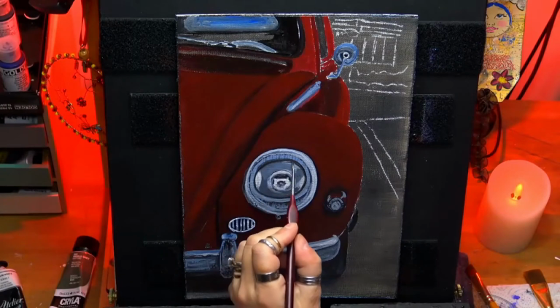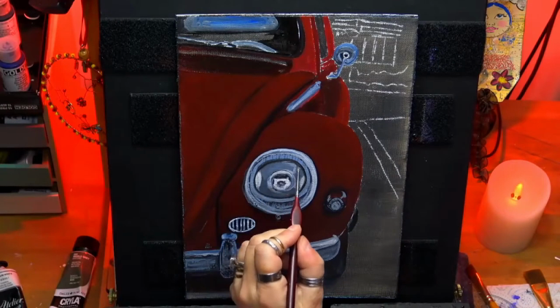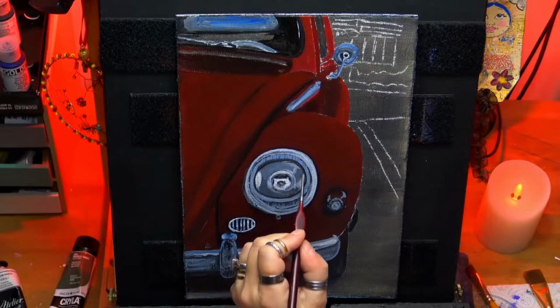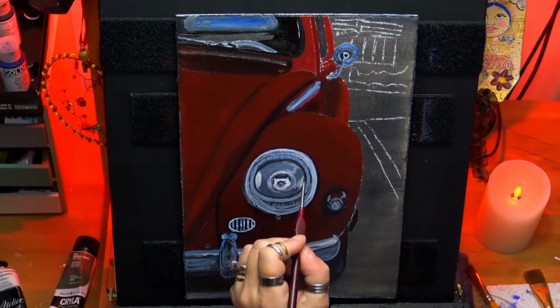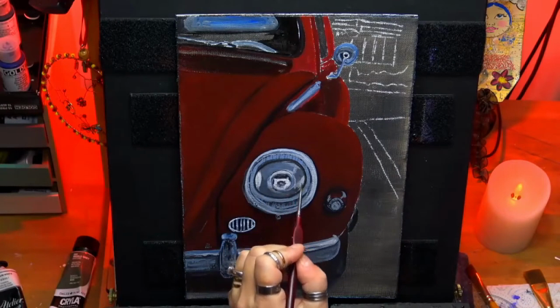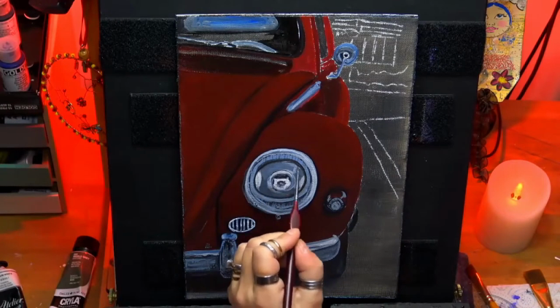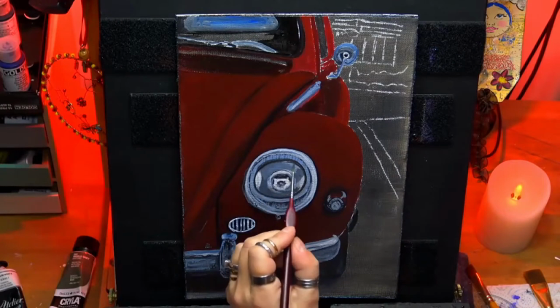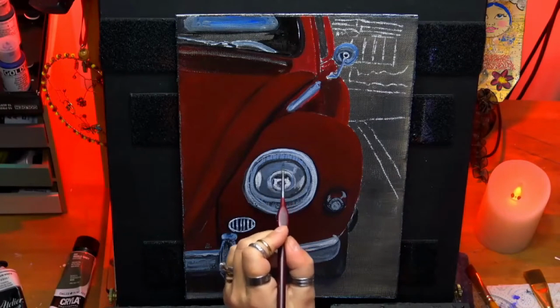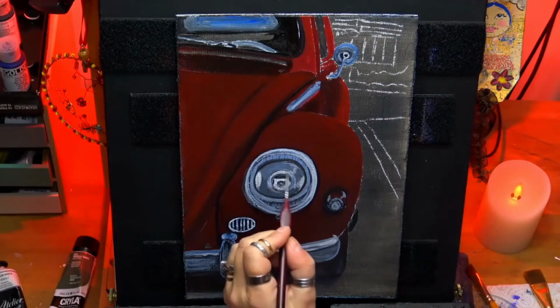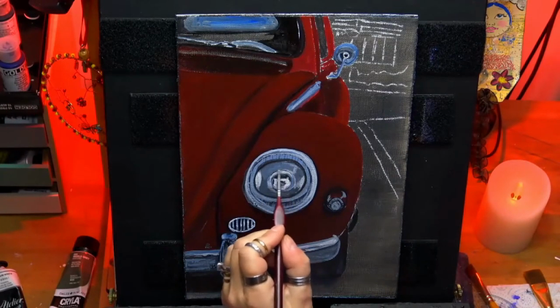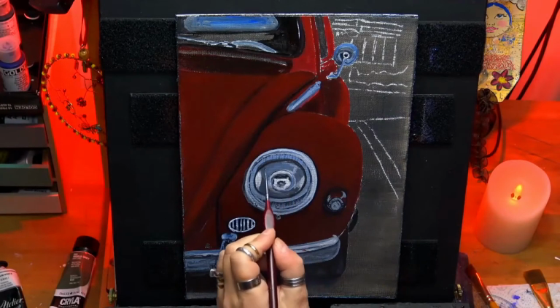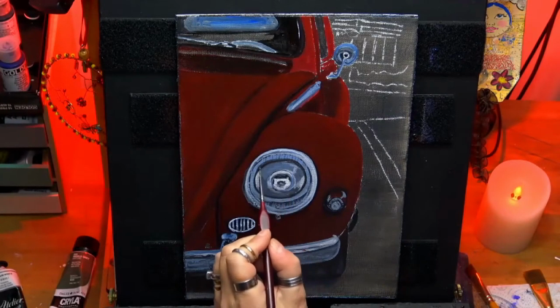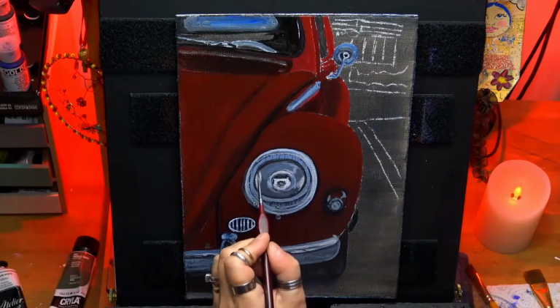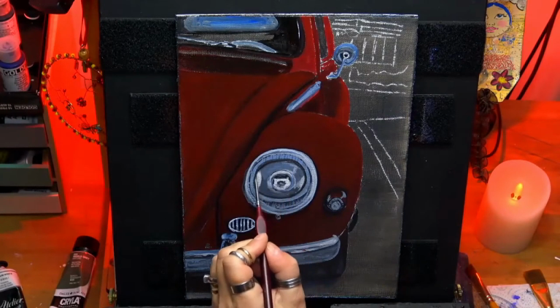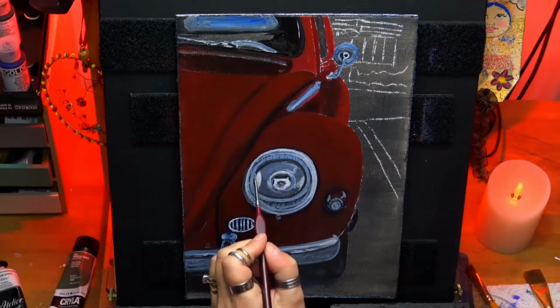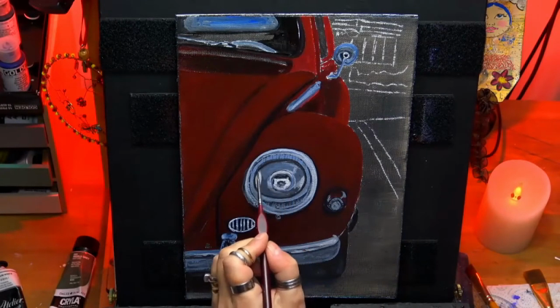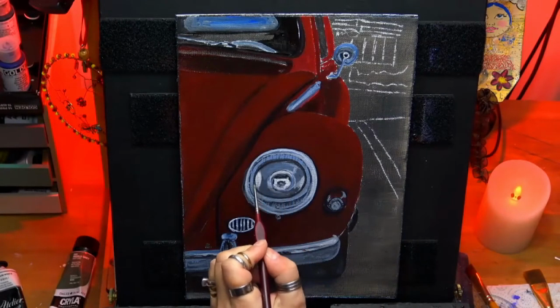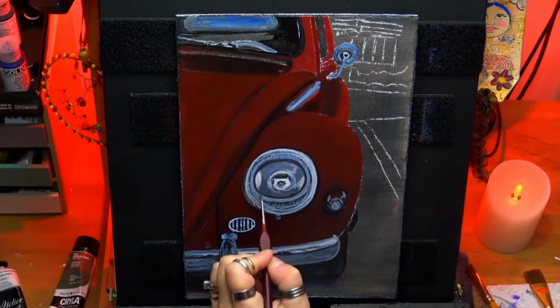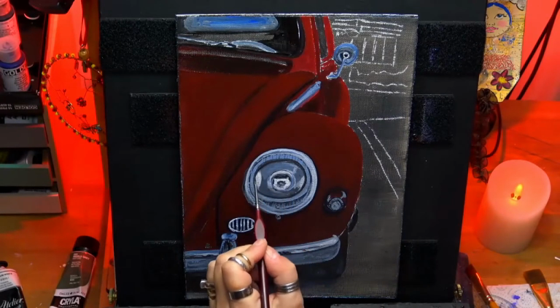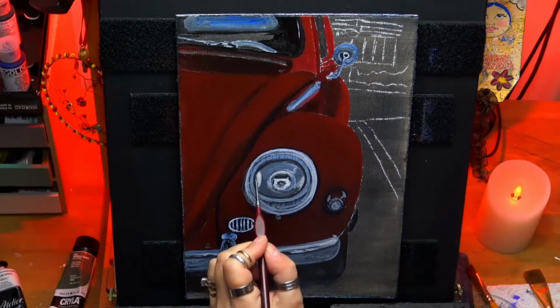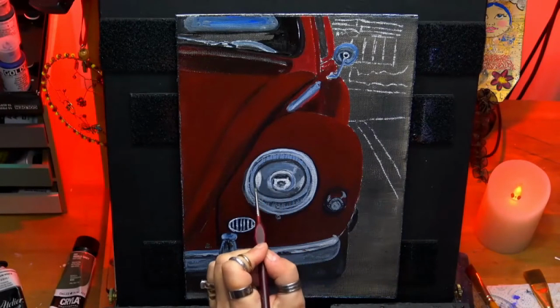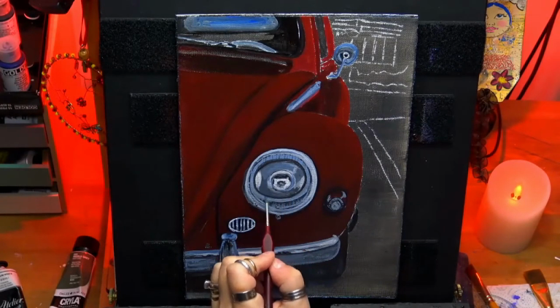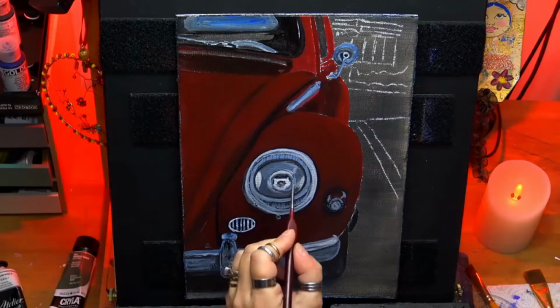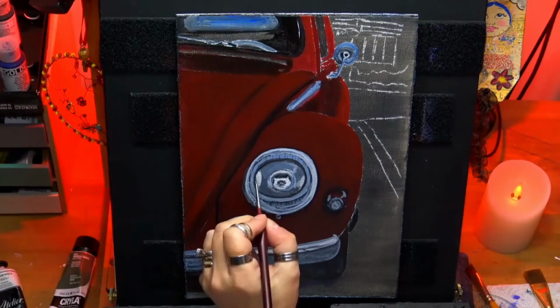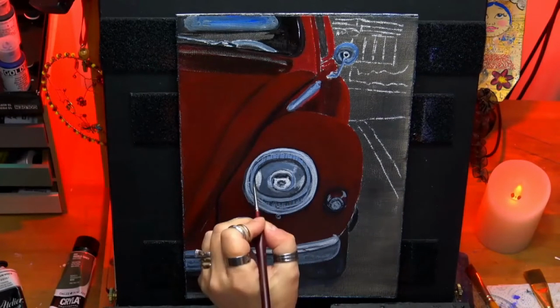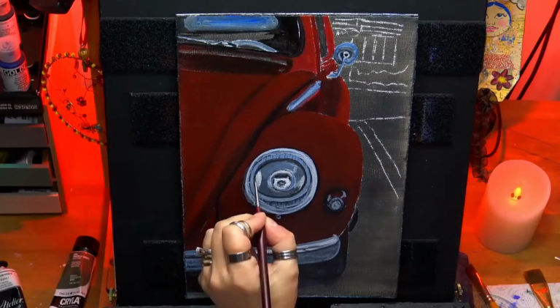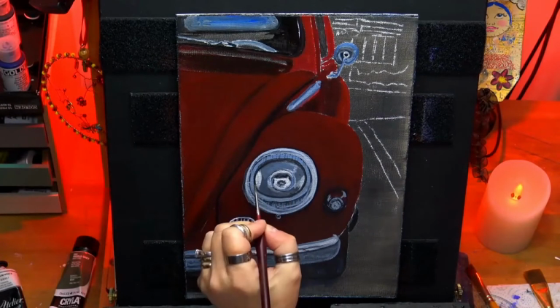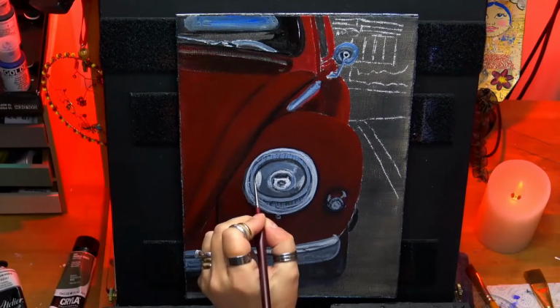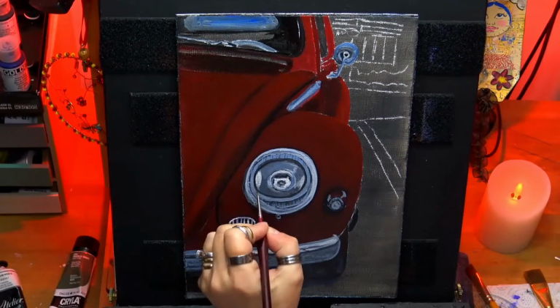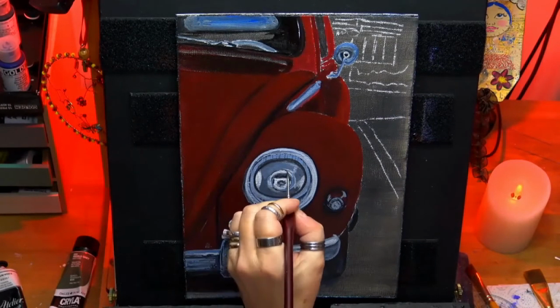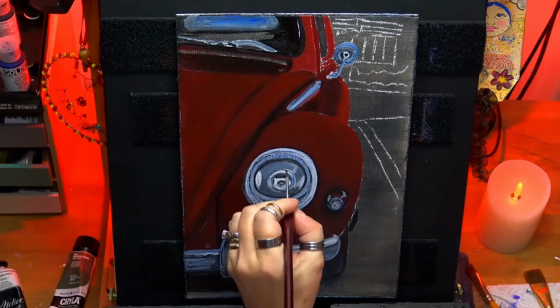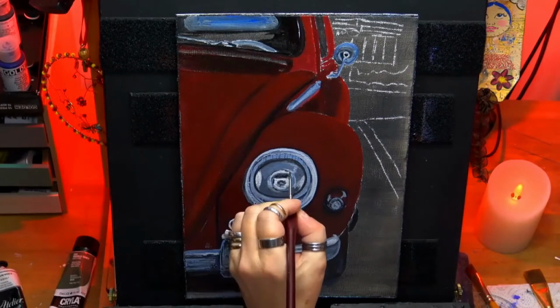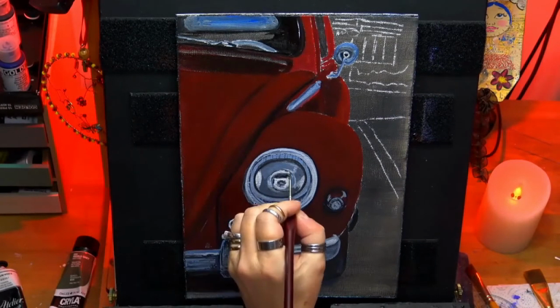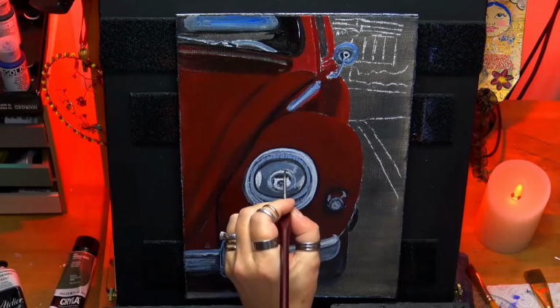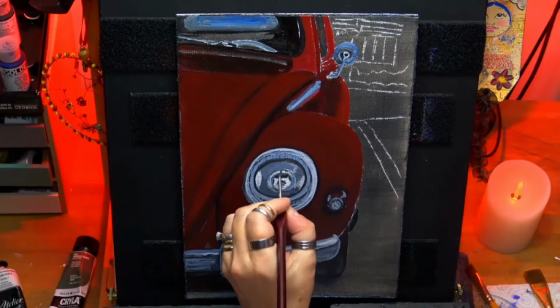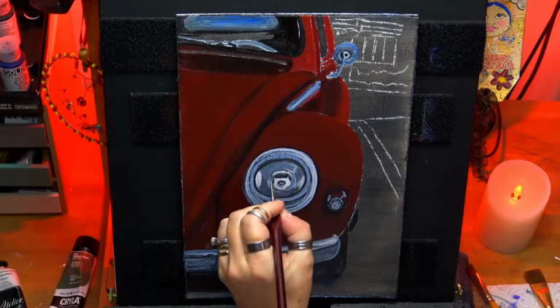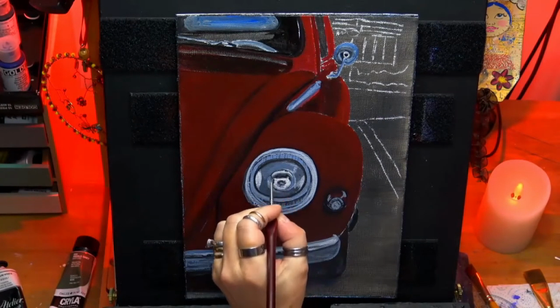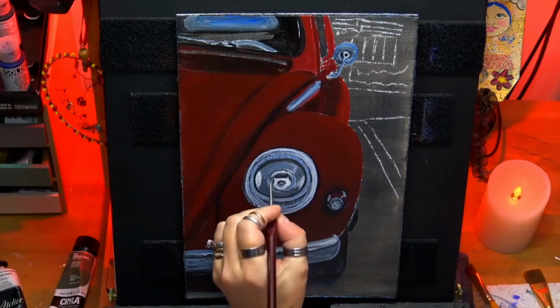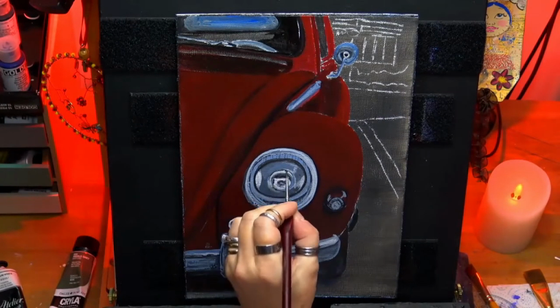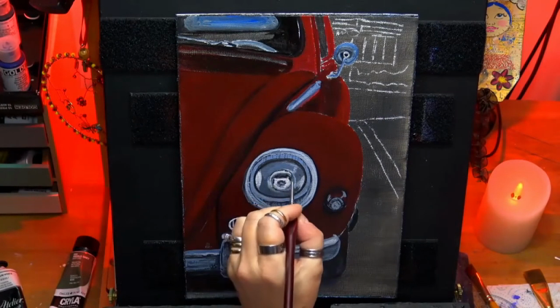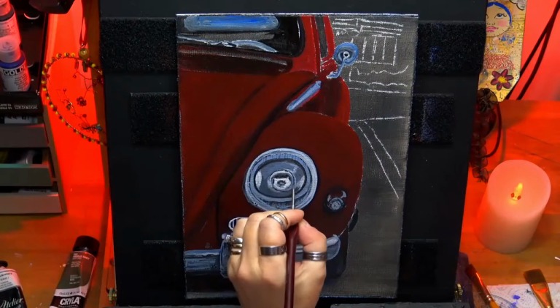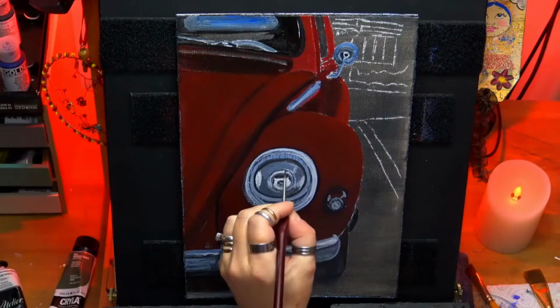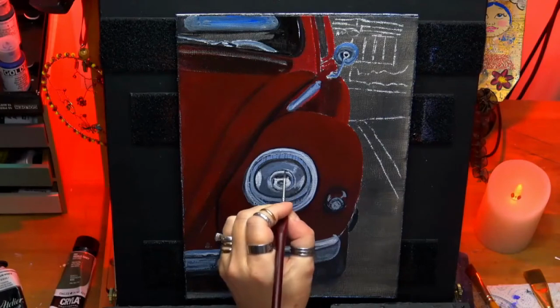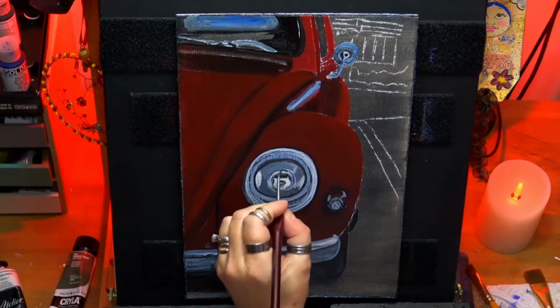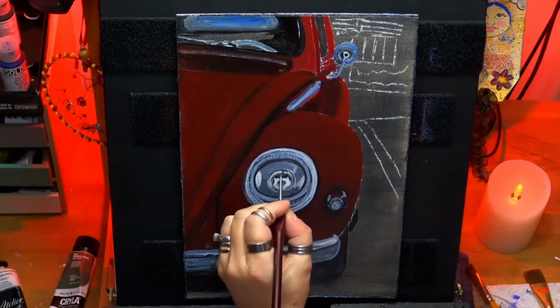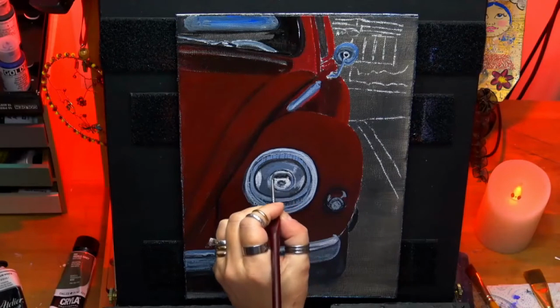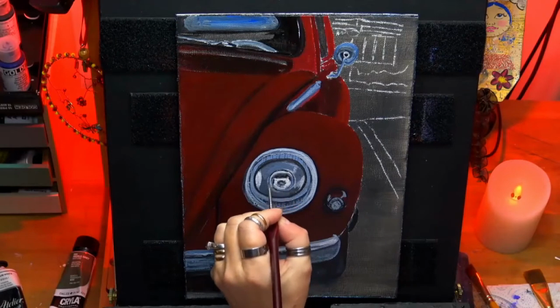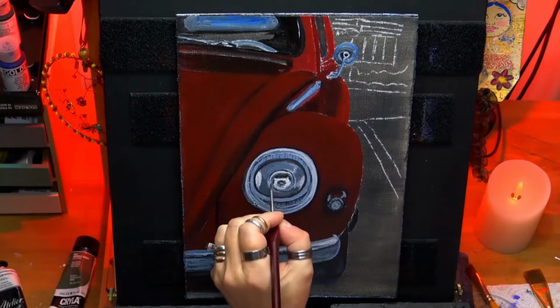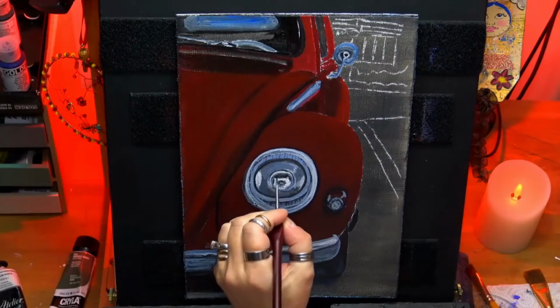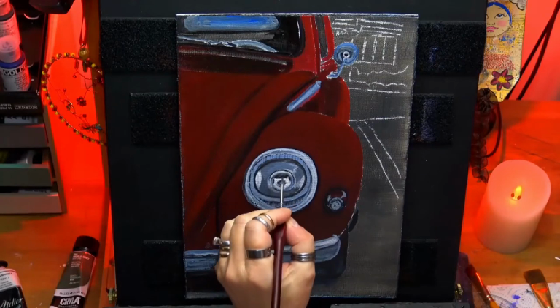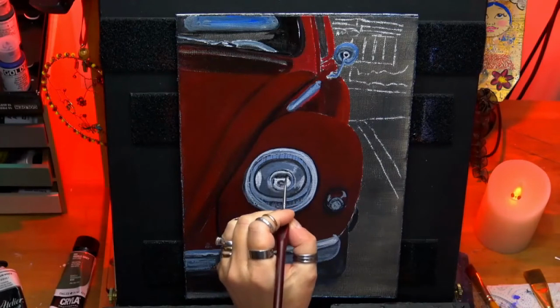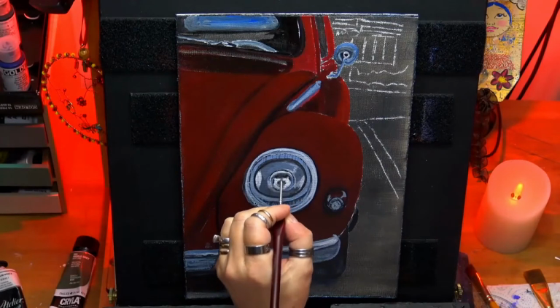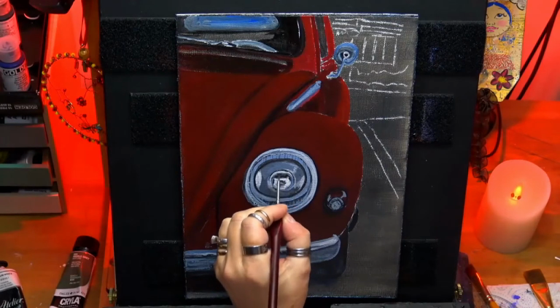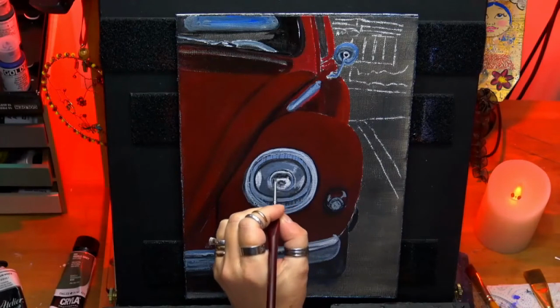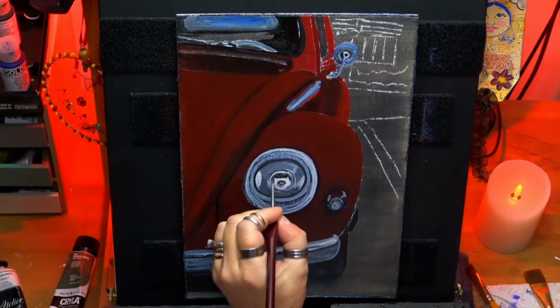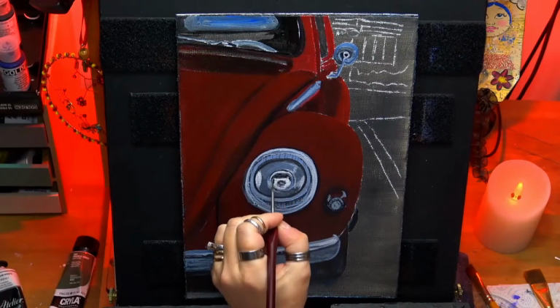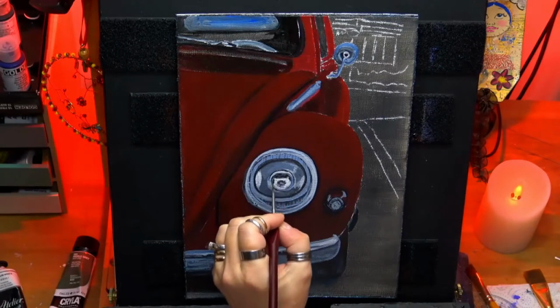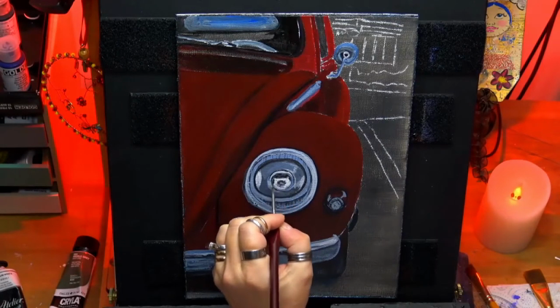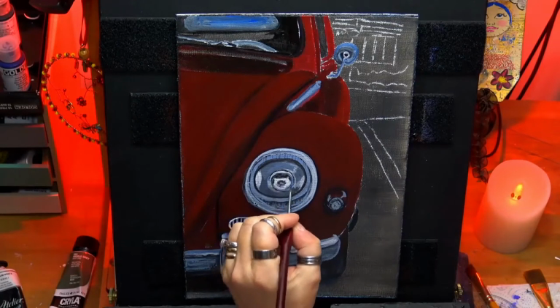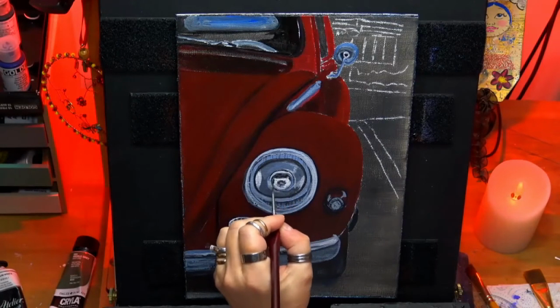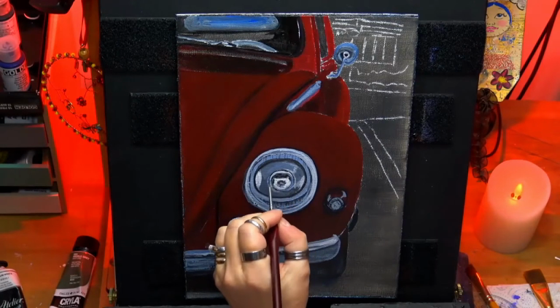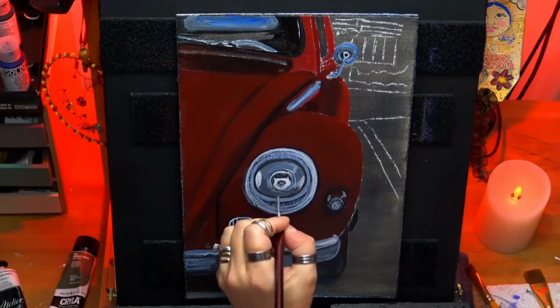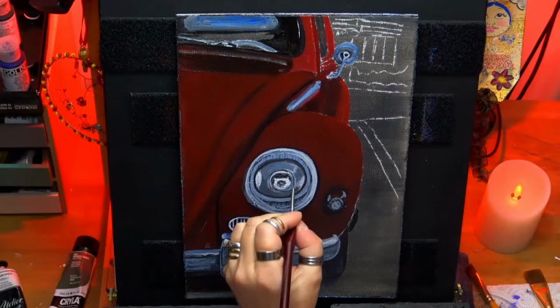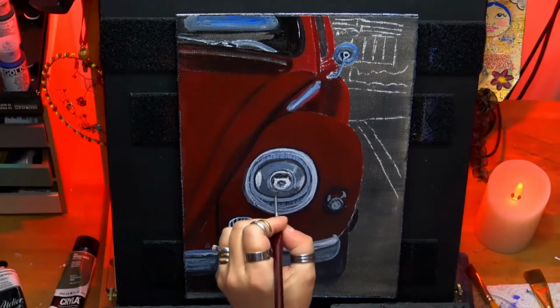I like it. Plus at the end of it you've got a really cool painting to look at.